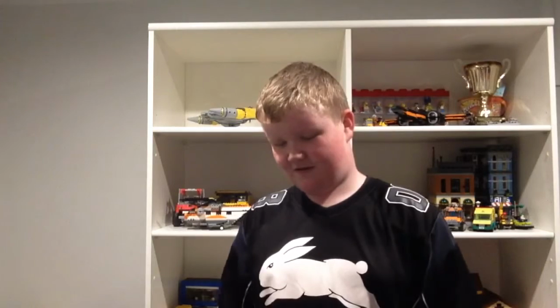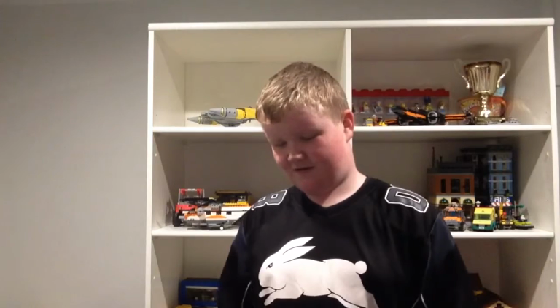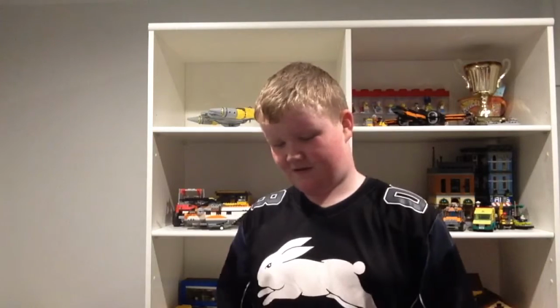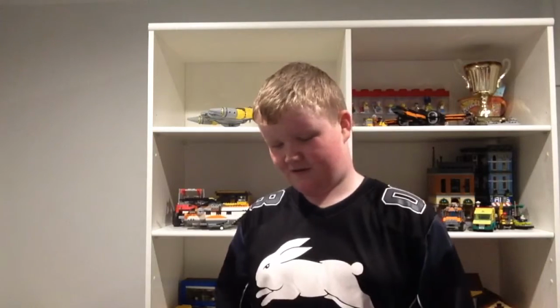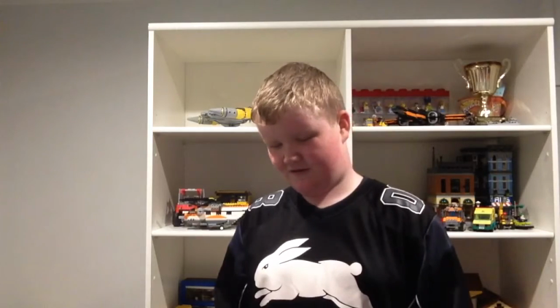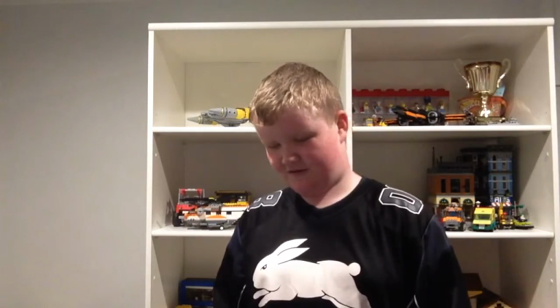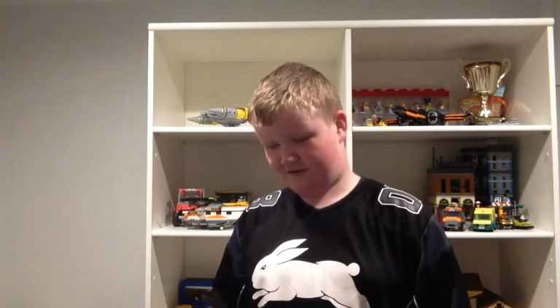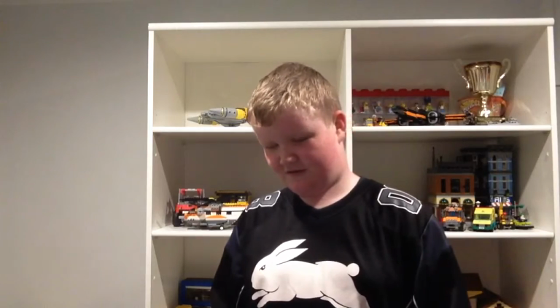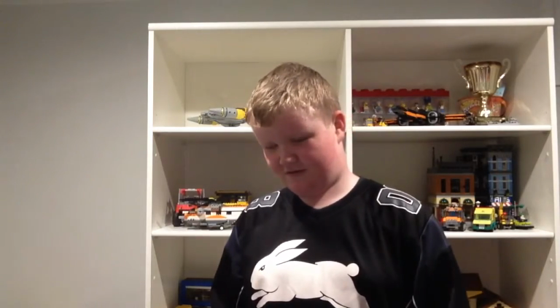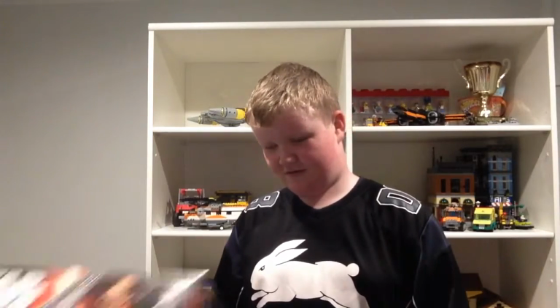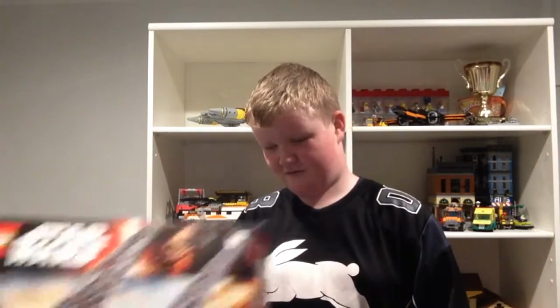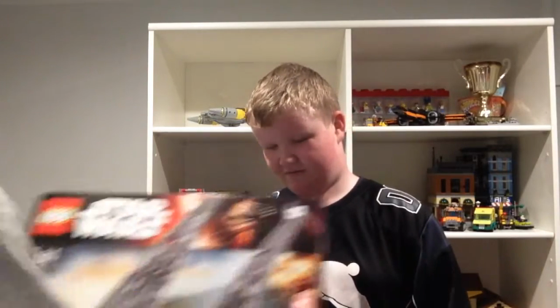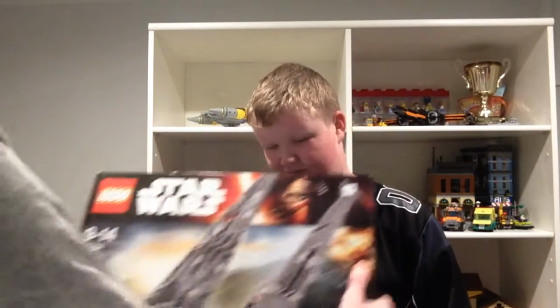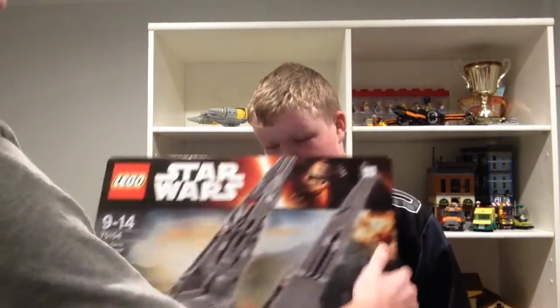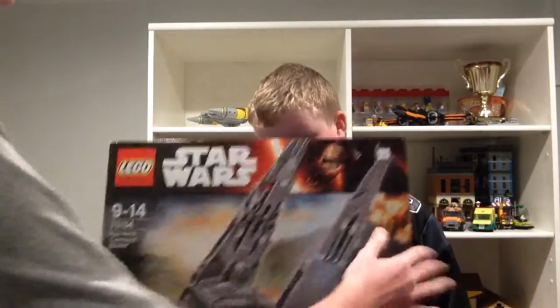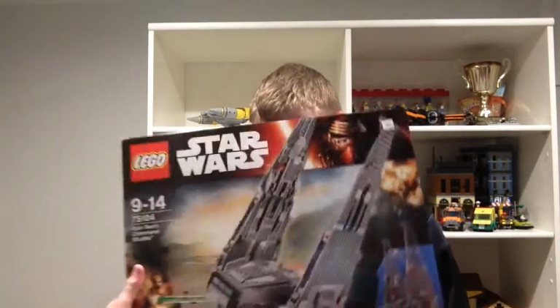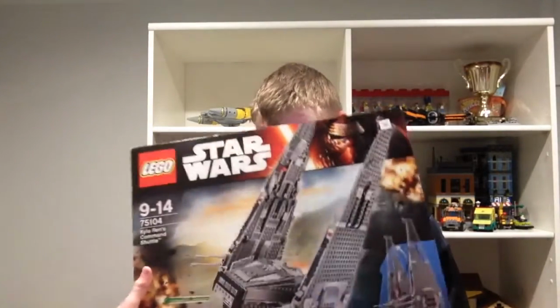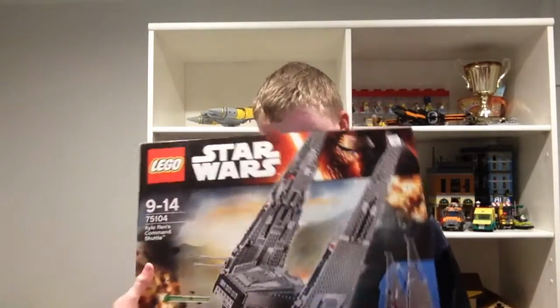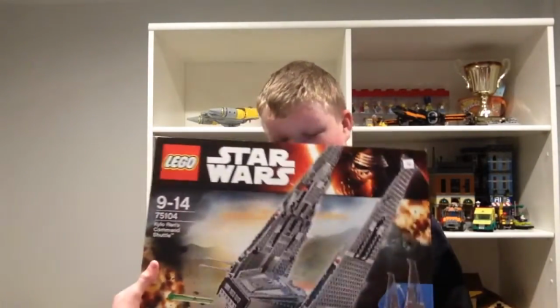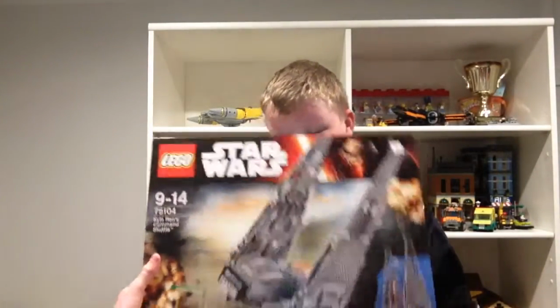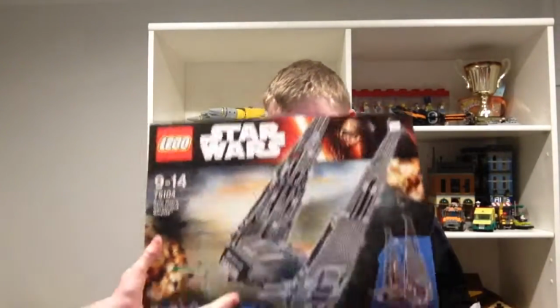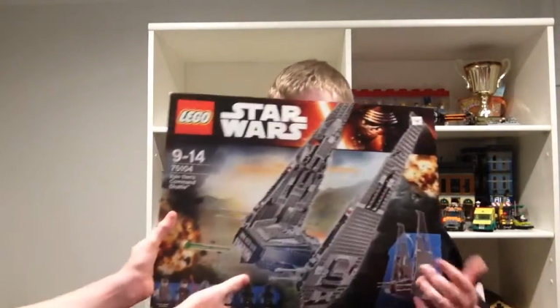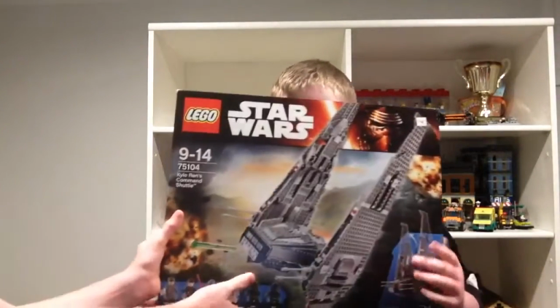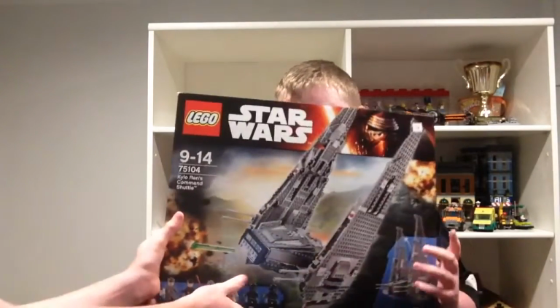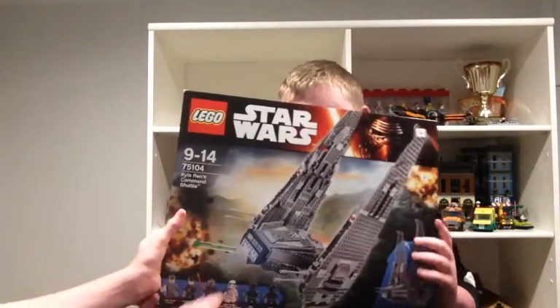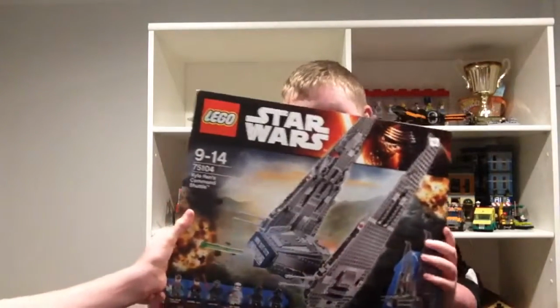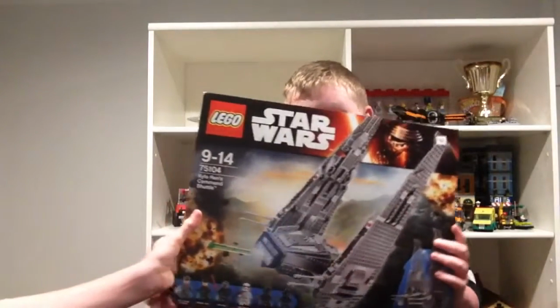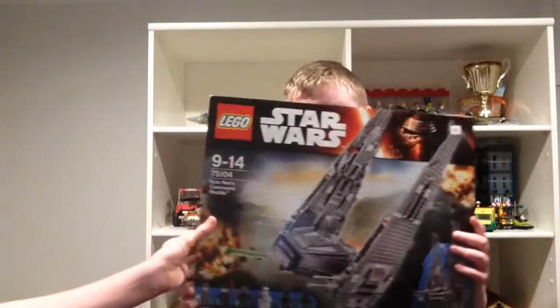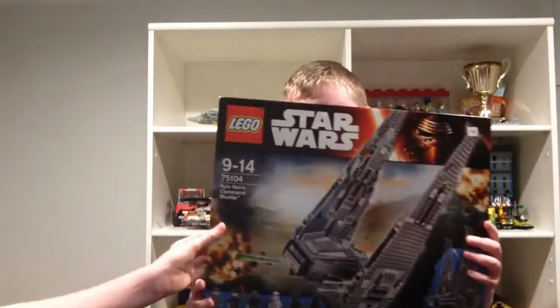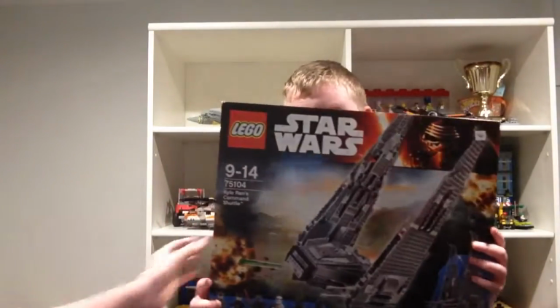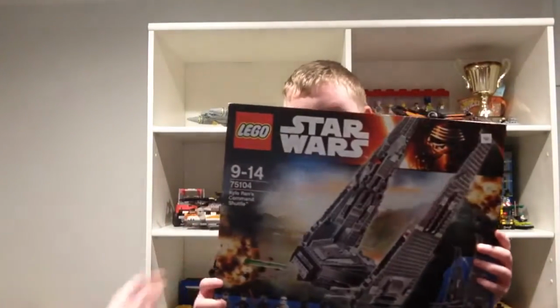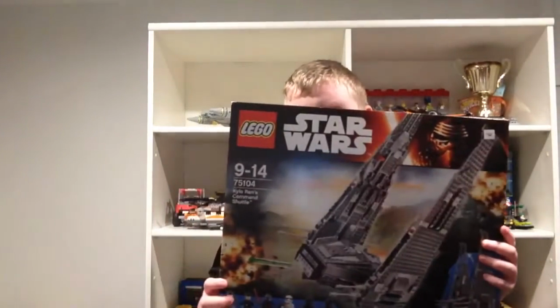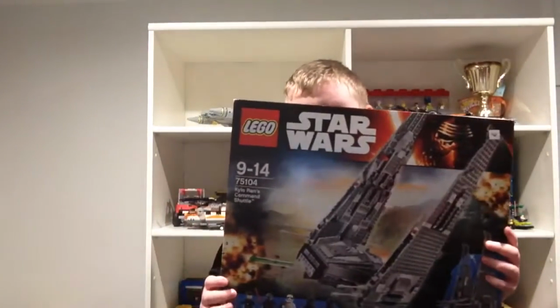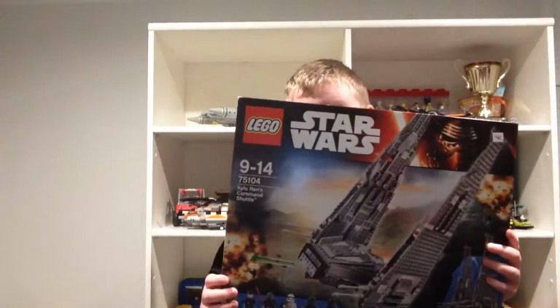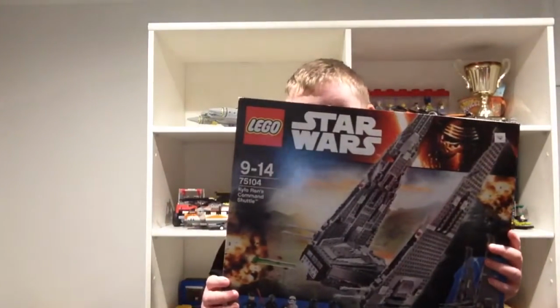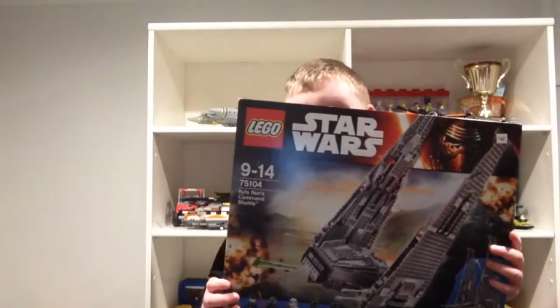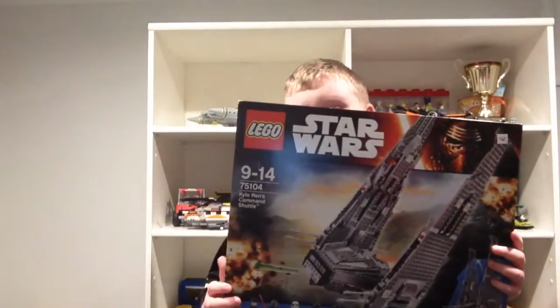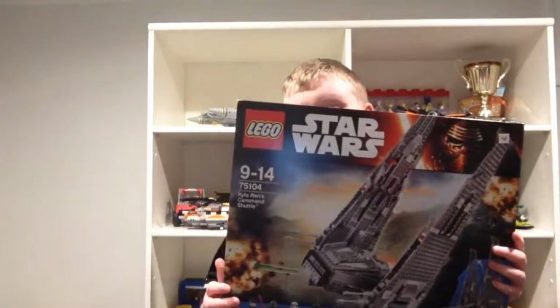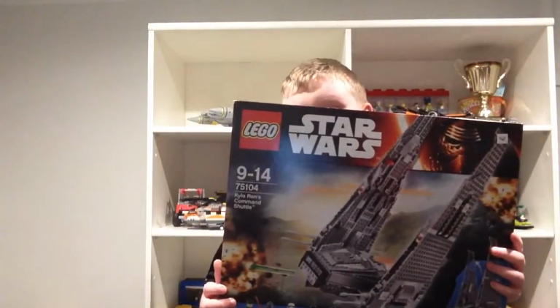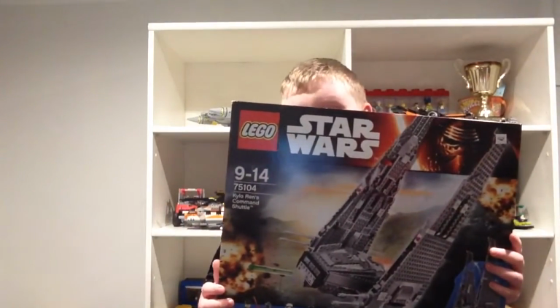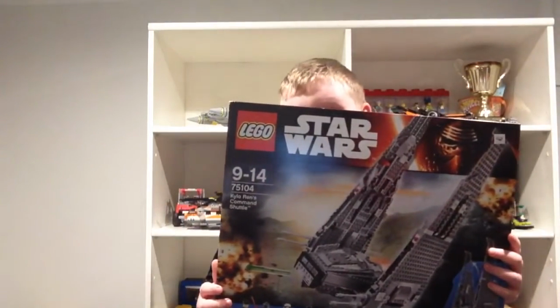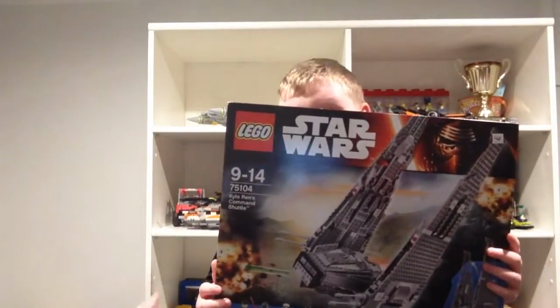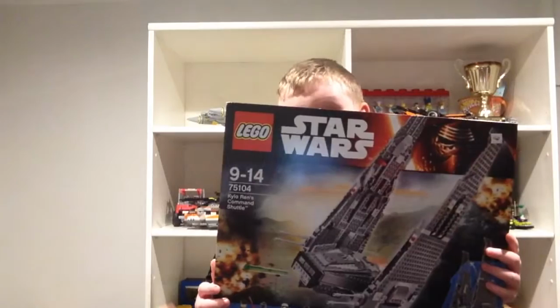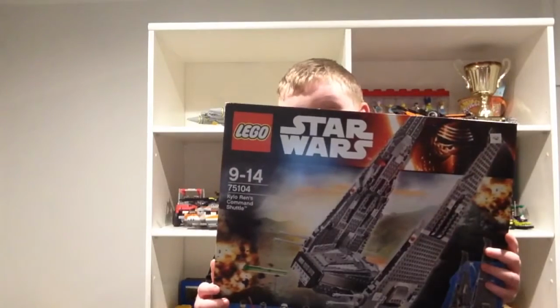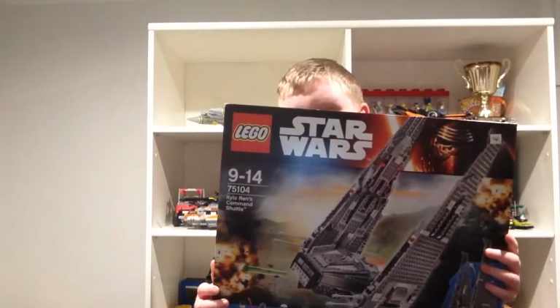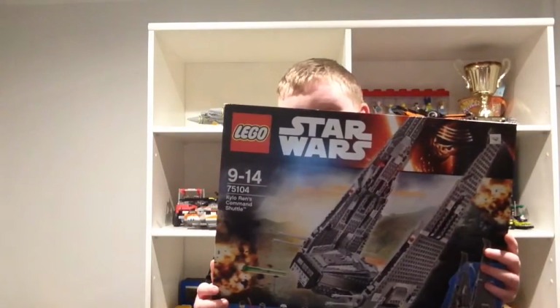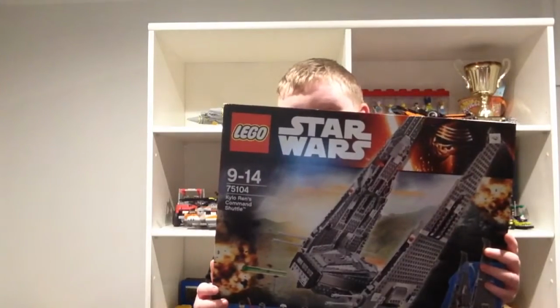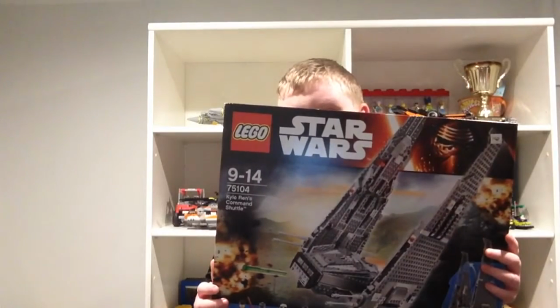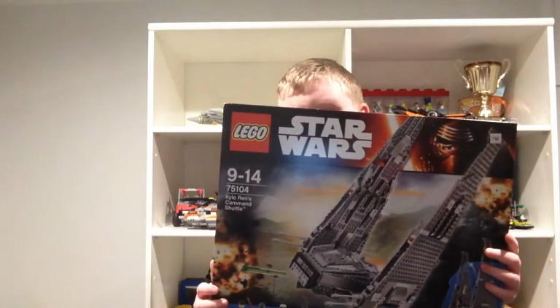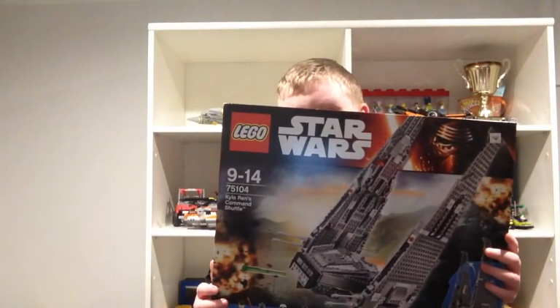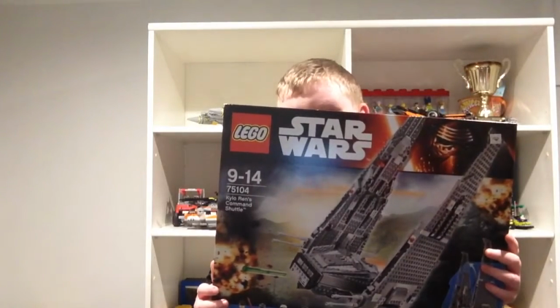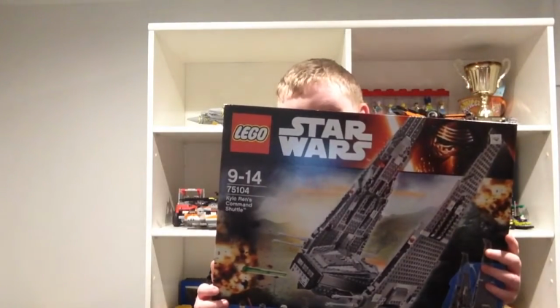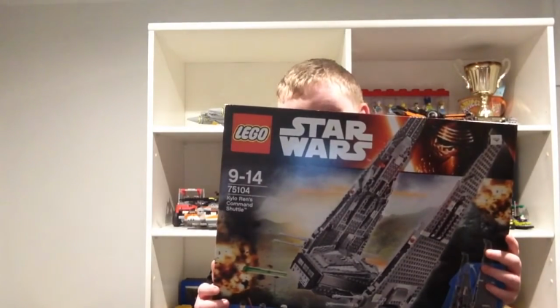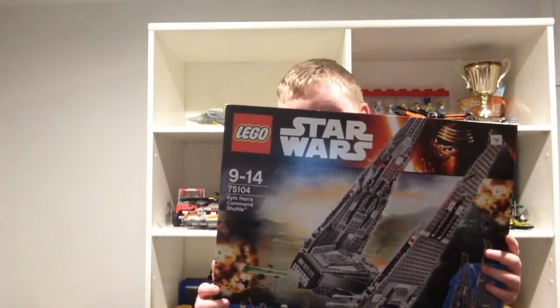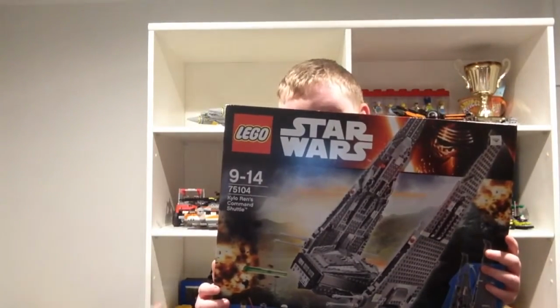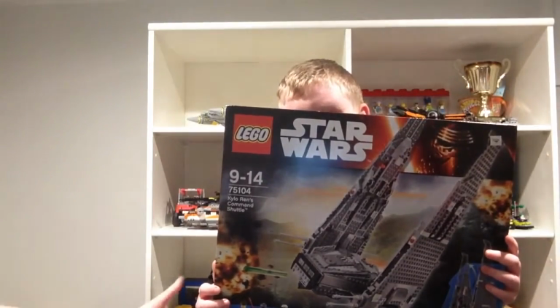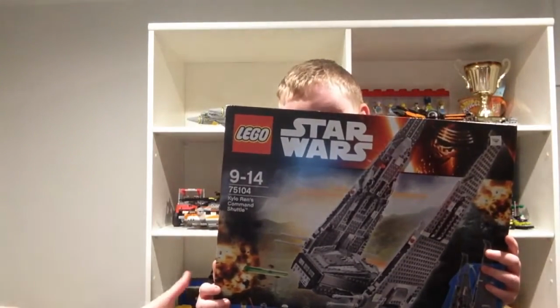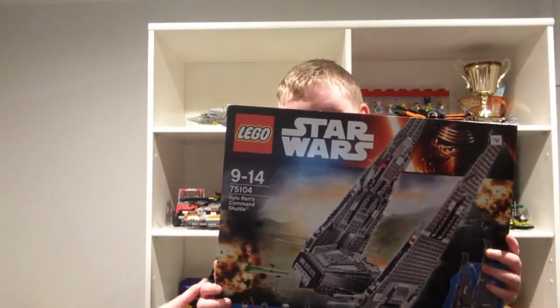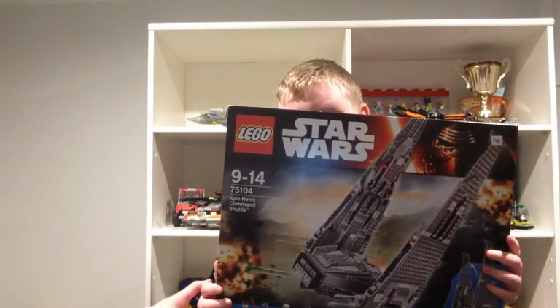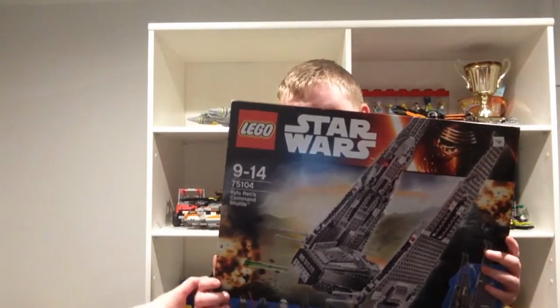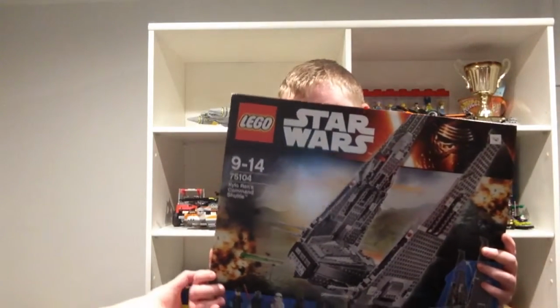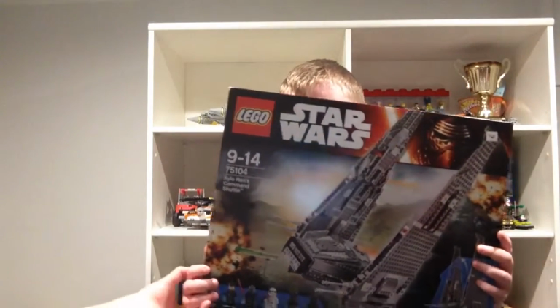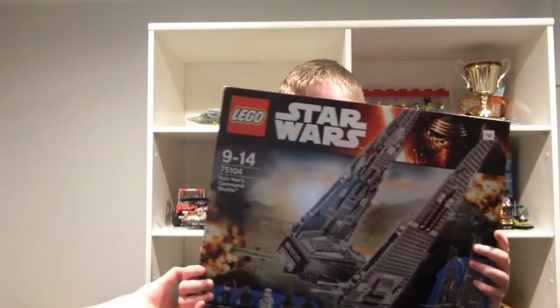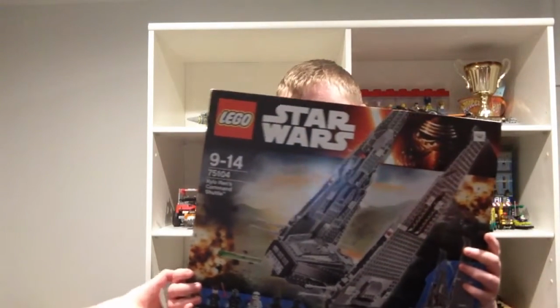Next is Kylo Ren's Command Shuttle from the new Force Awakens movie.